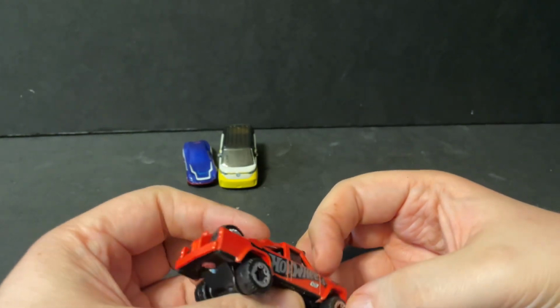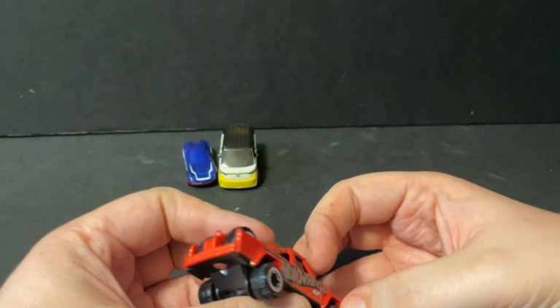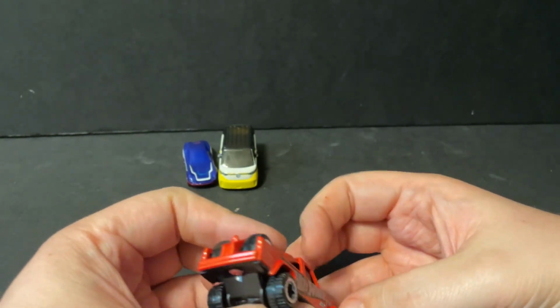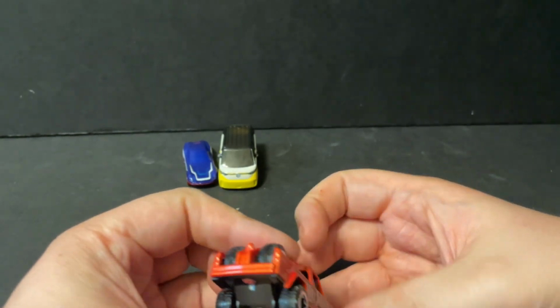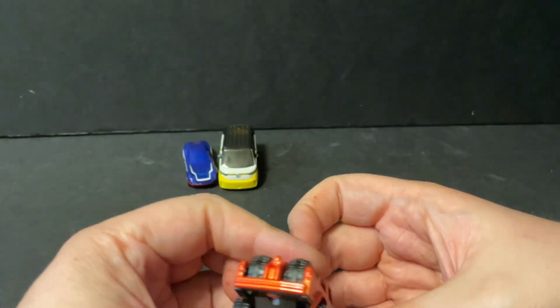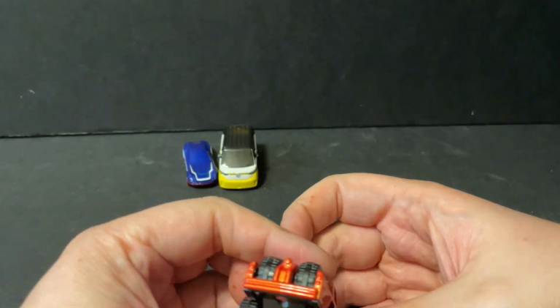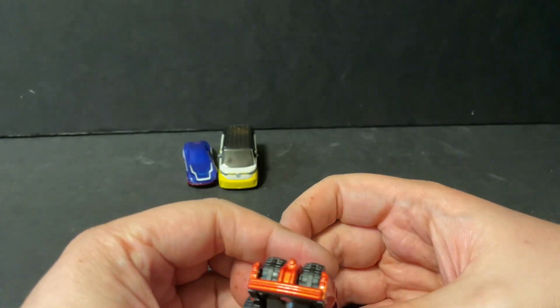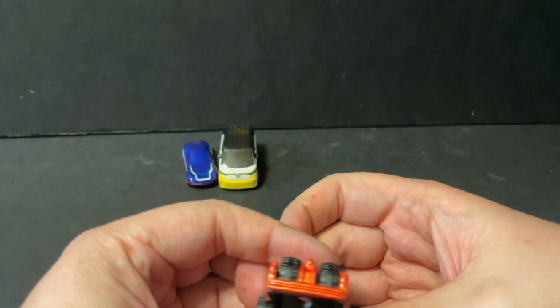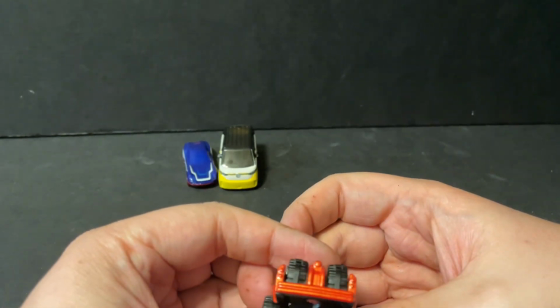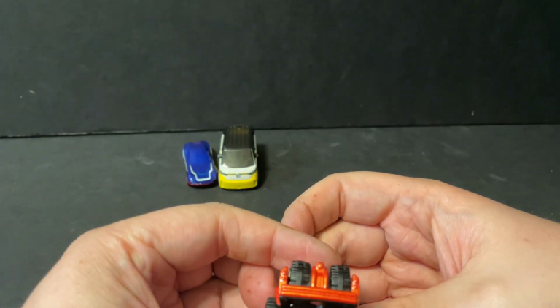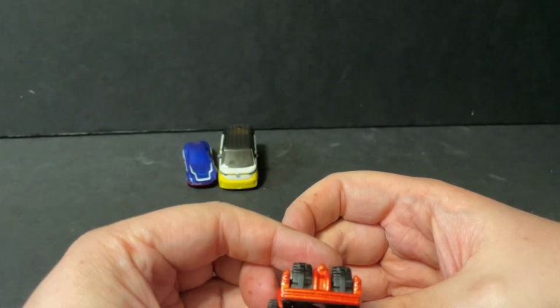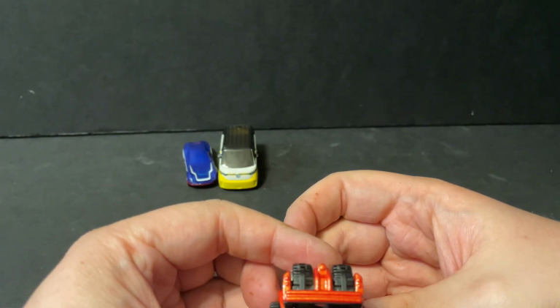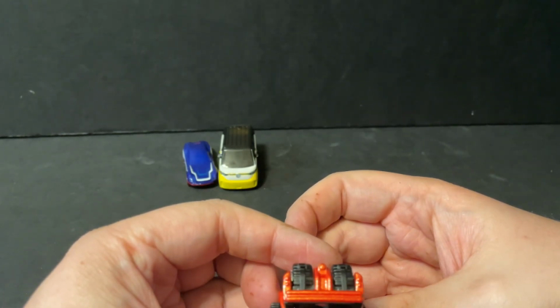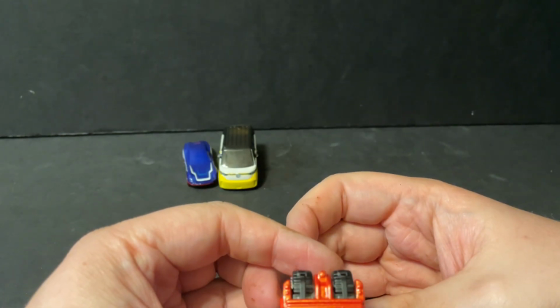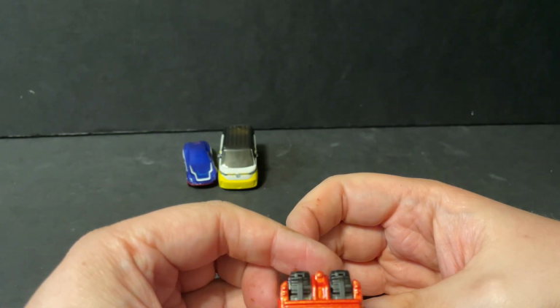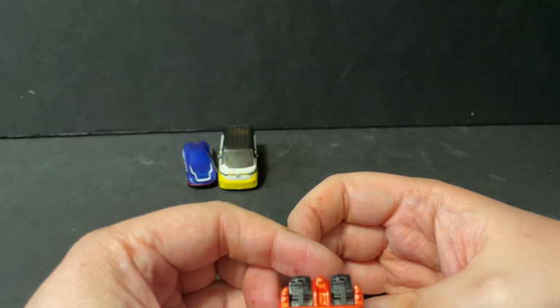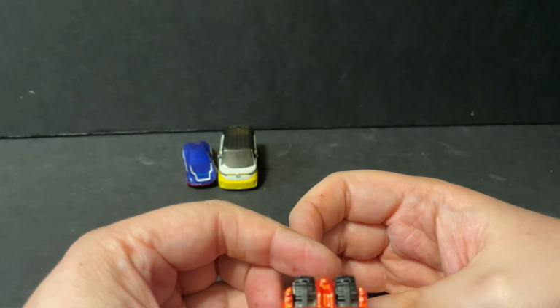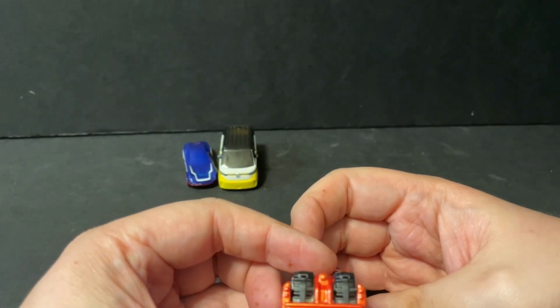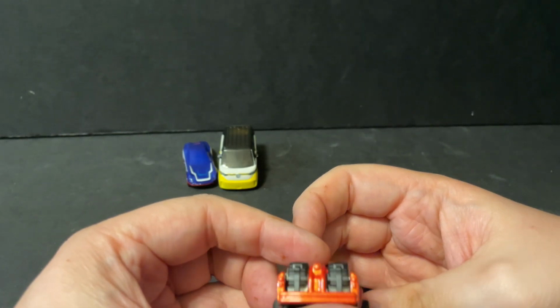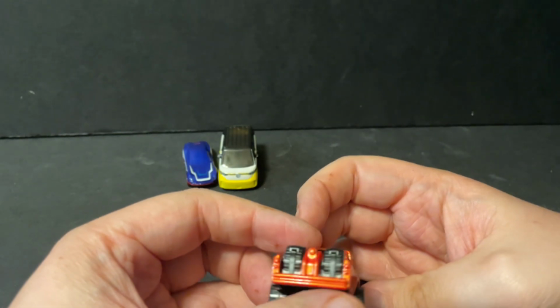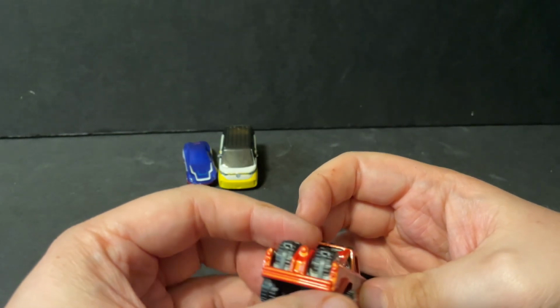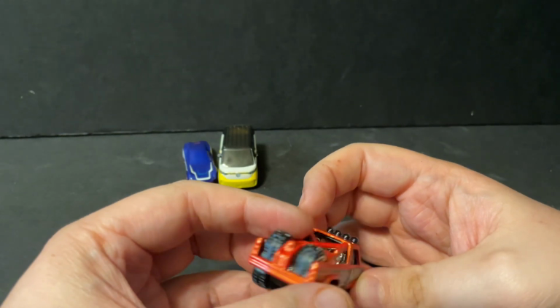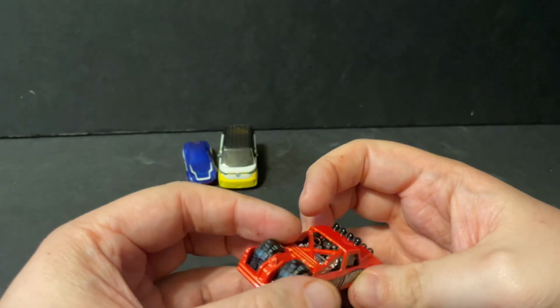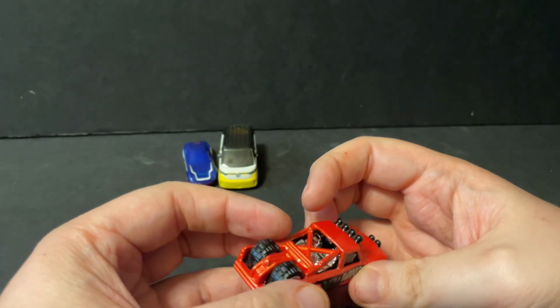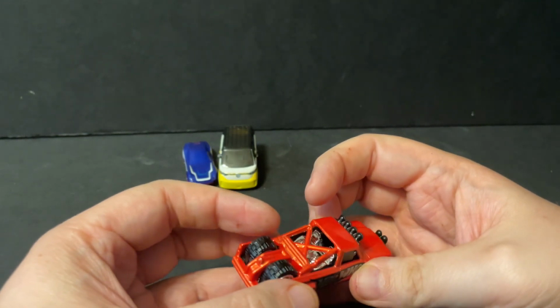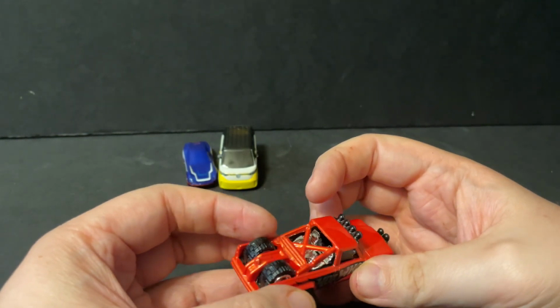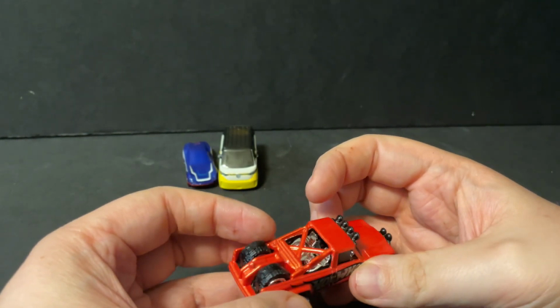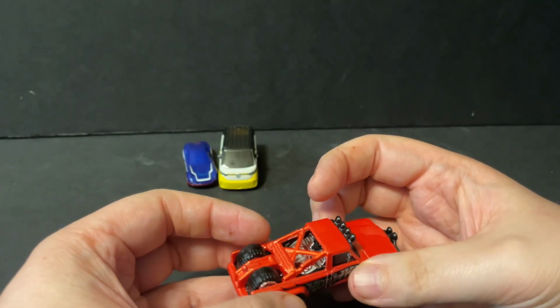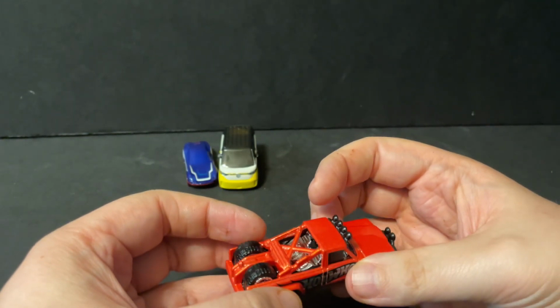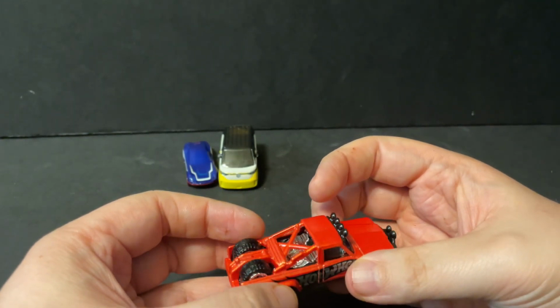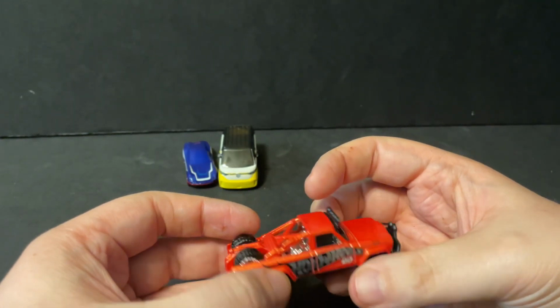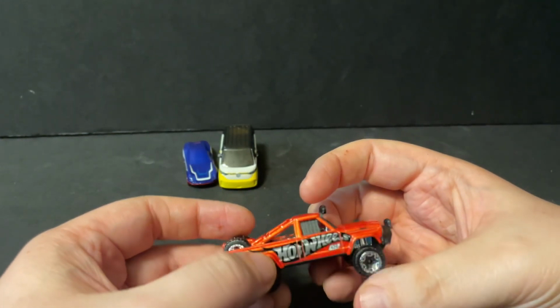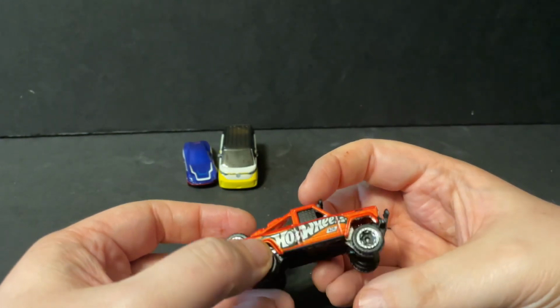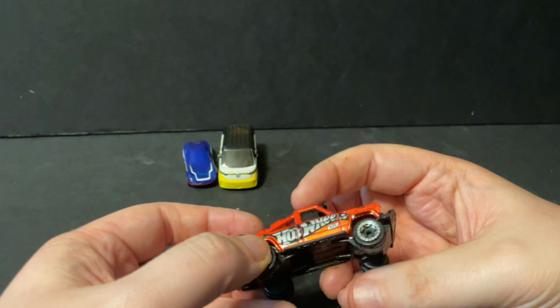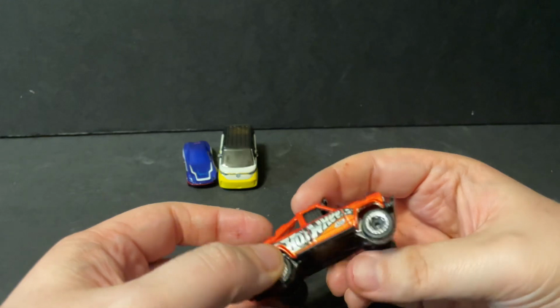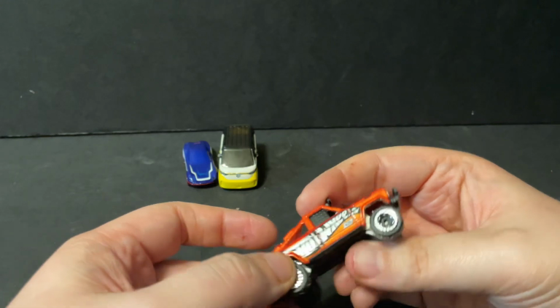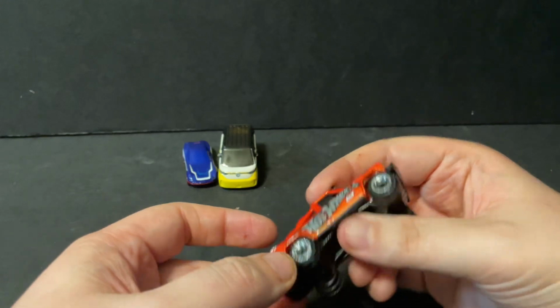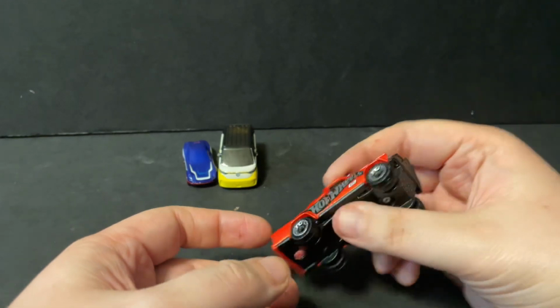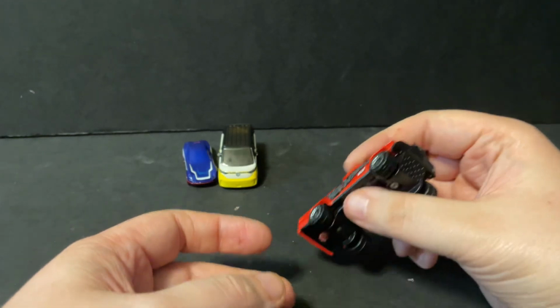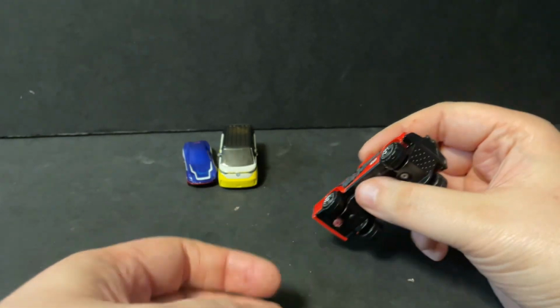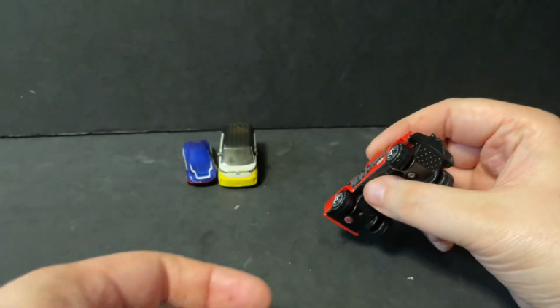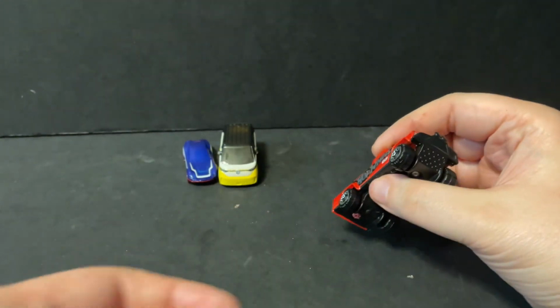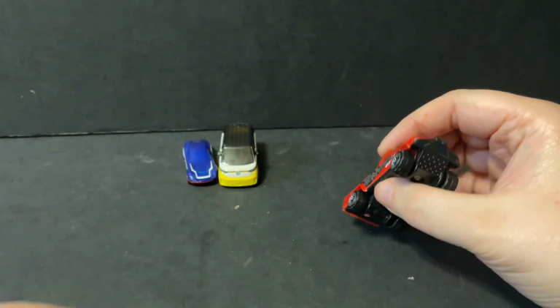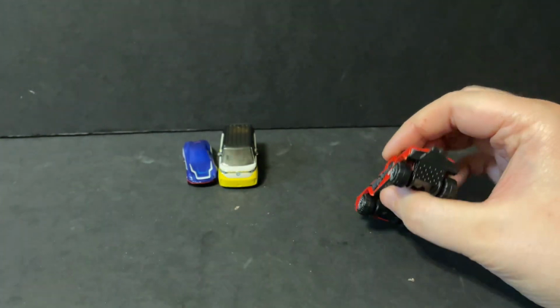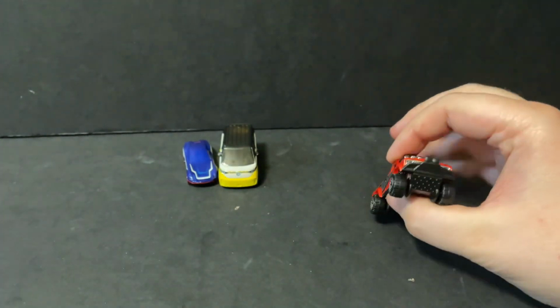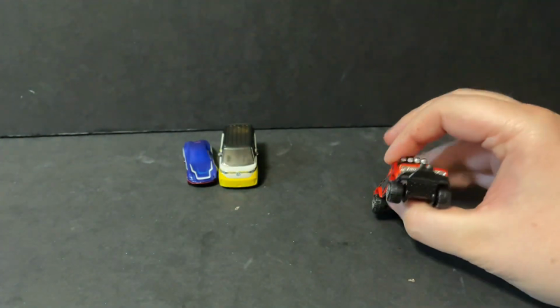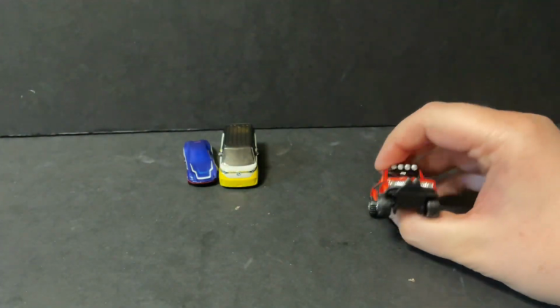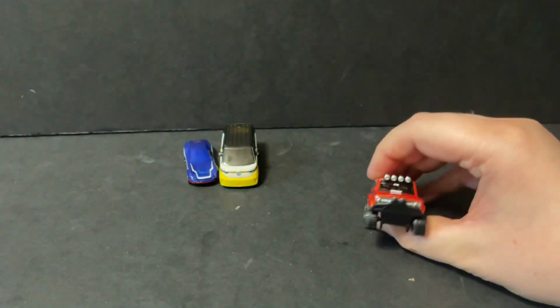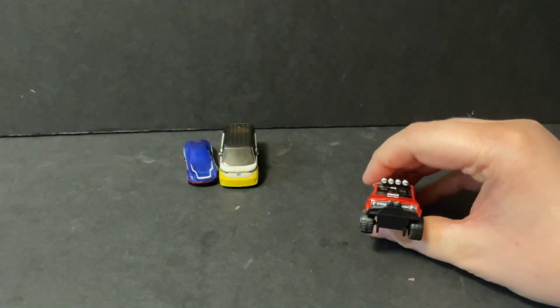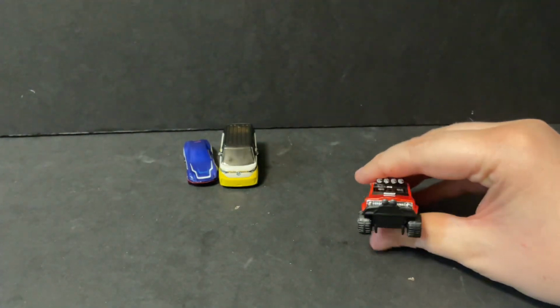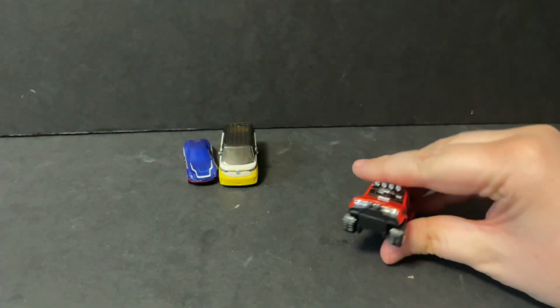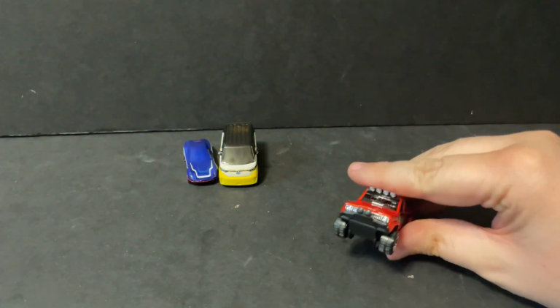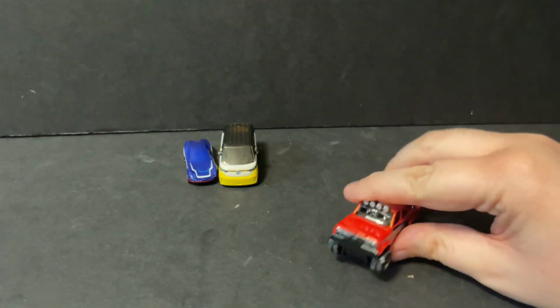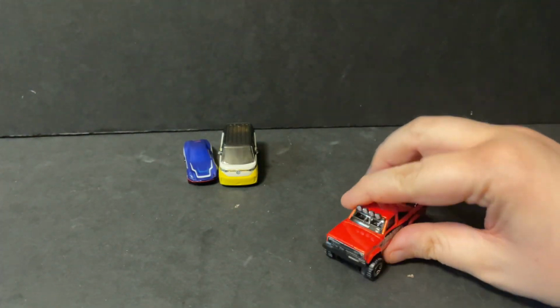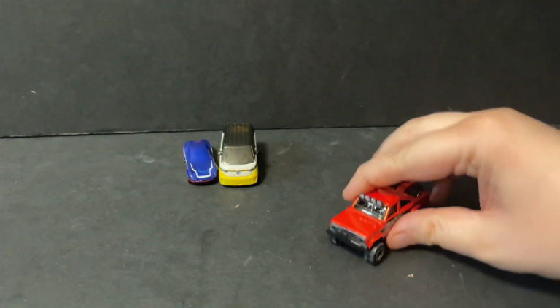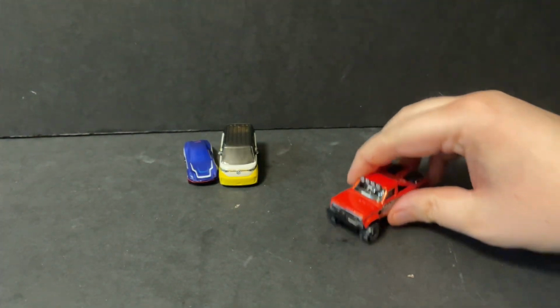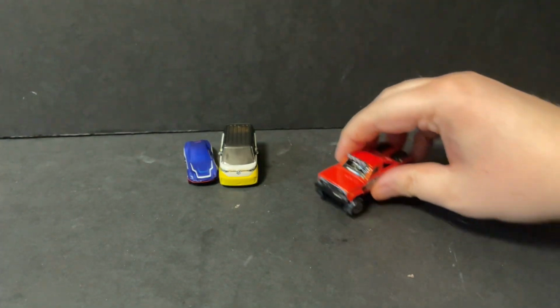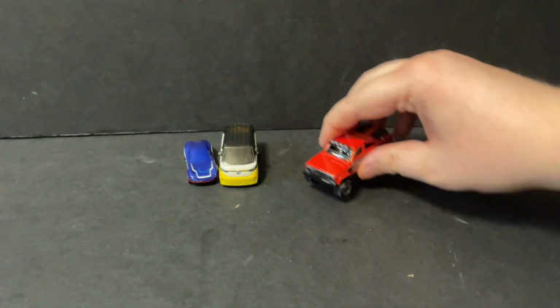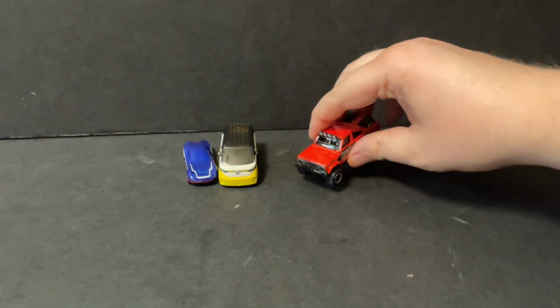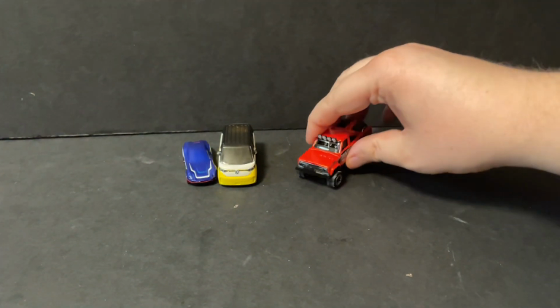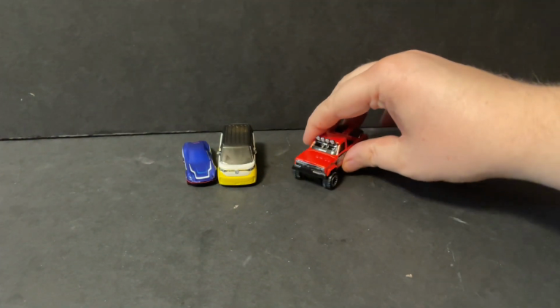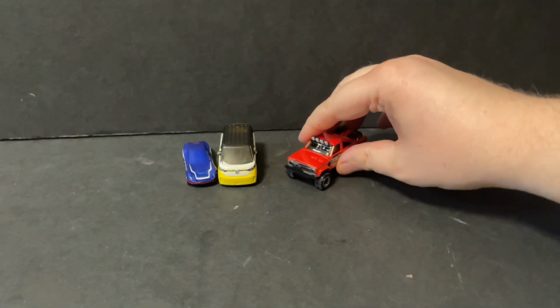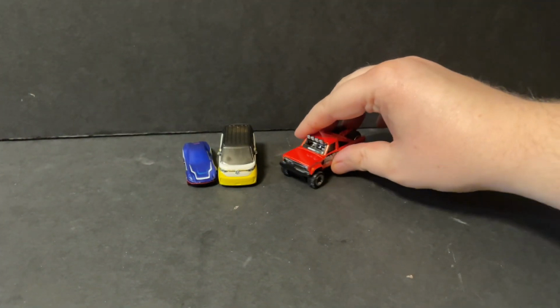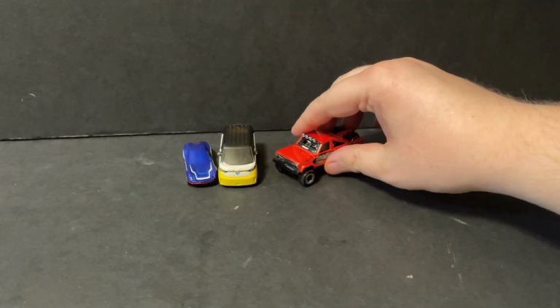It has a nice chrome interior and chrome headlights, but no taillights painted on. Still, it's a good rally car and I actually like it a lot.